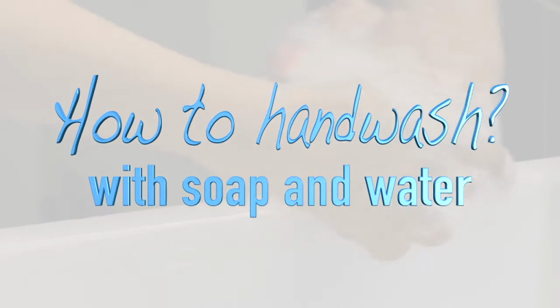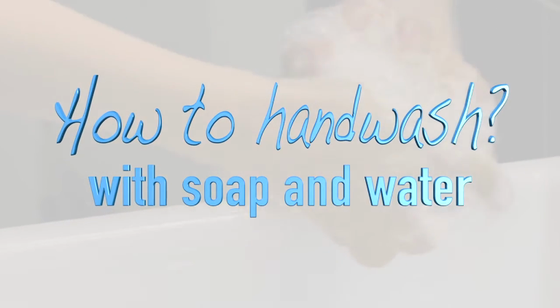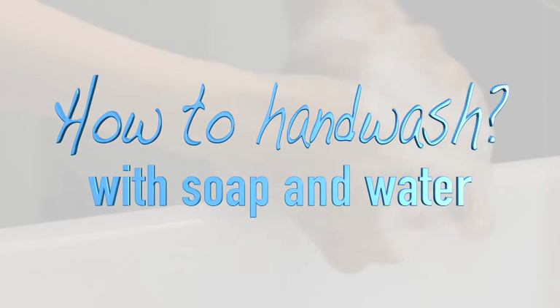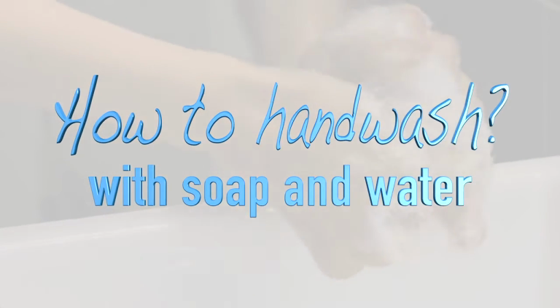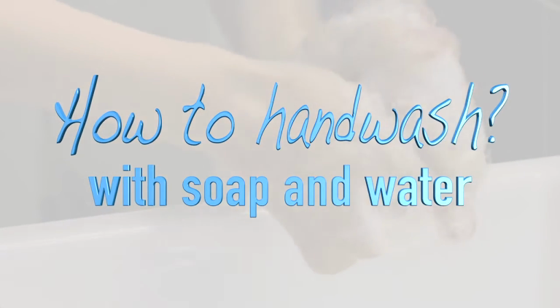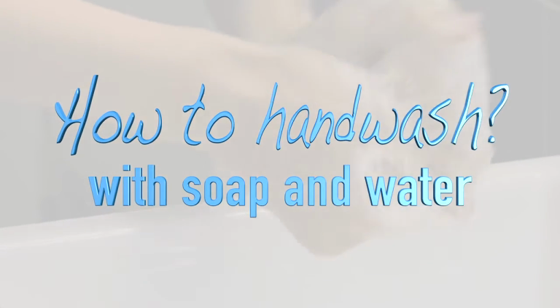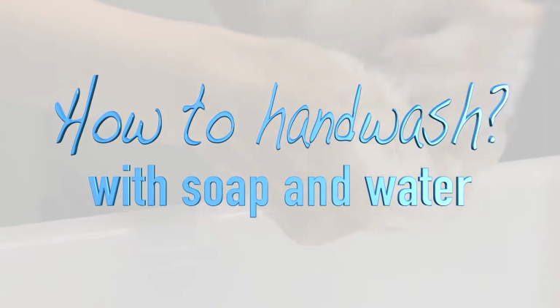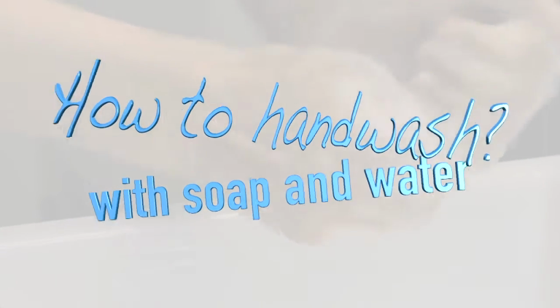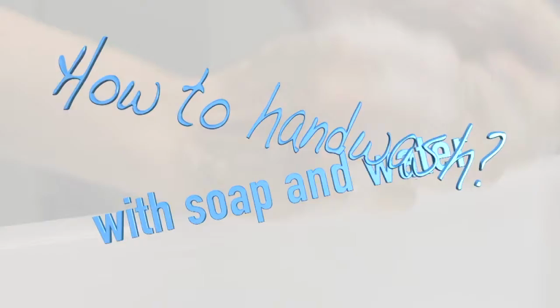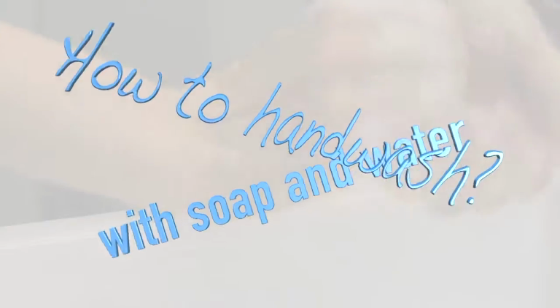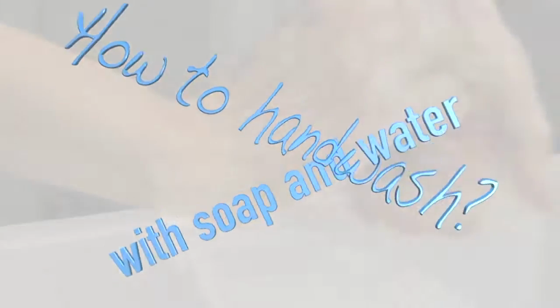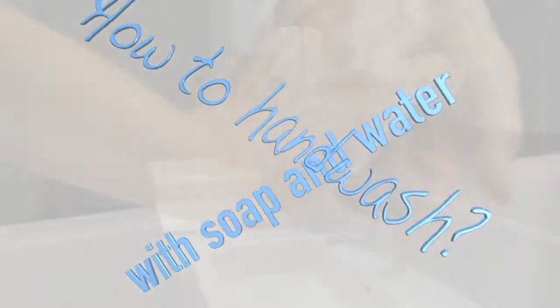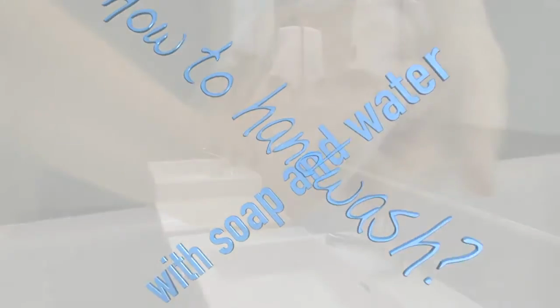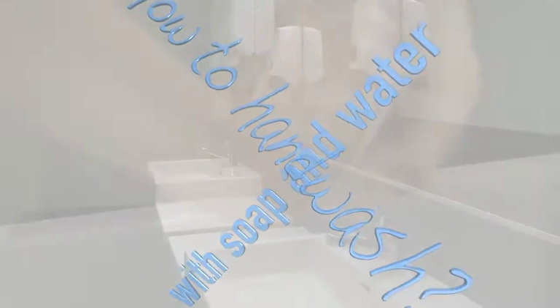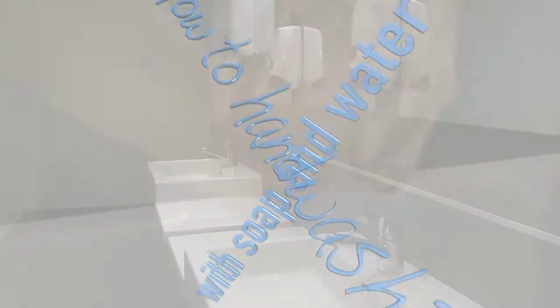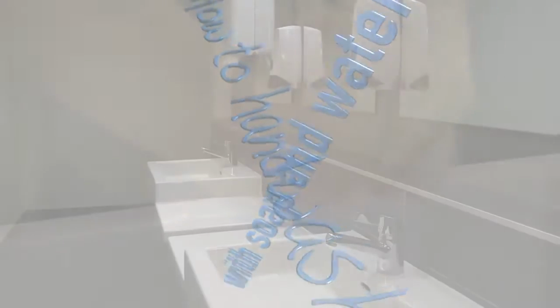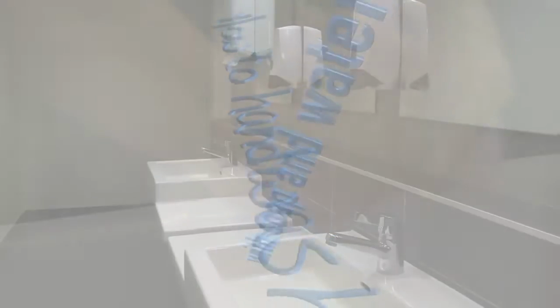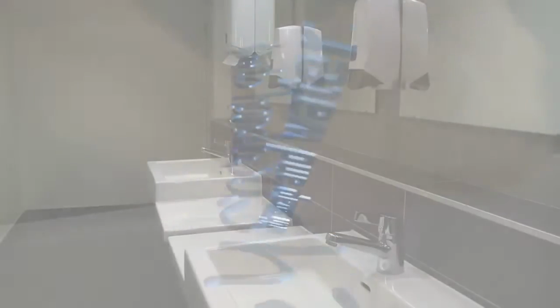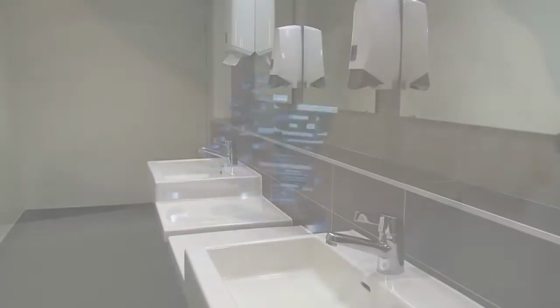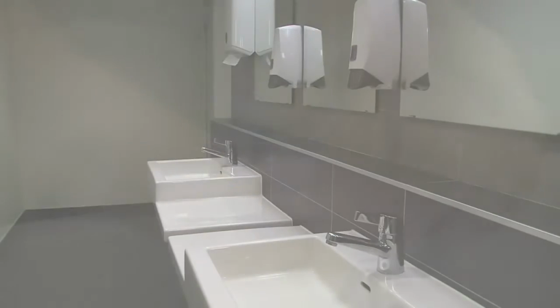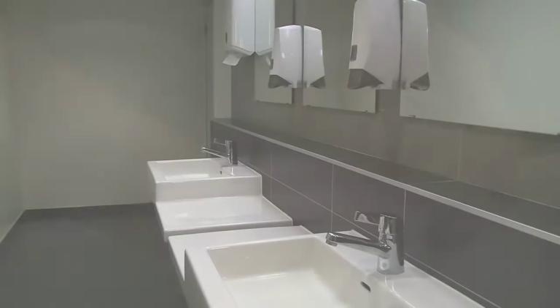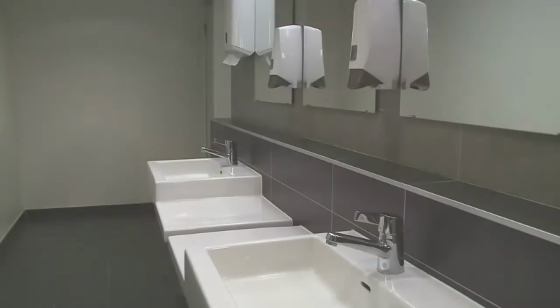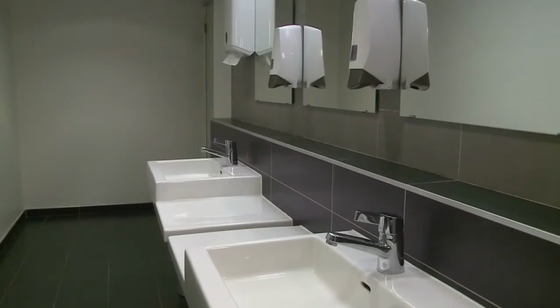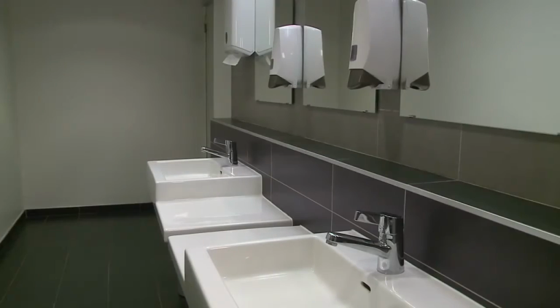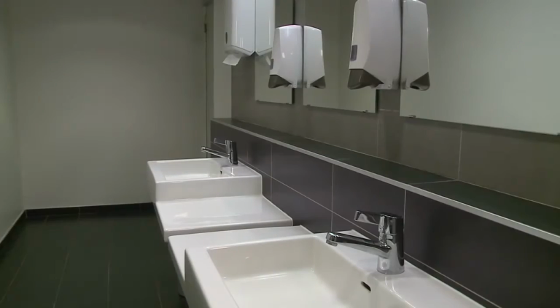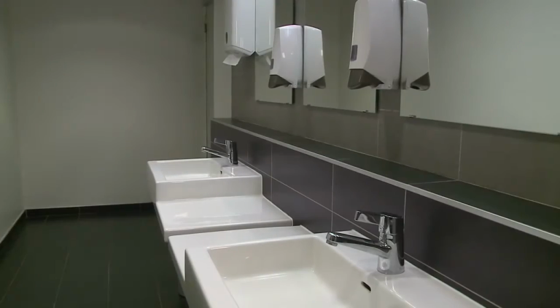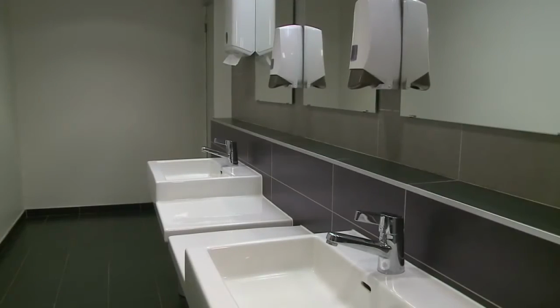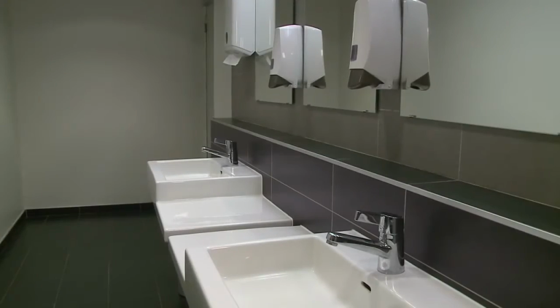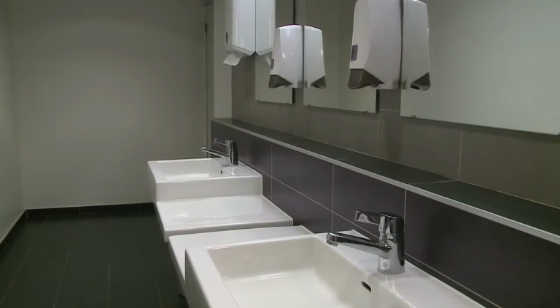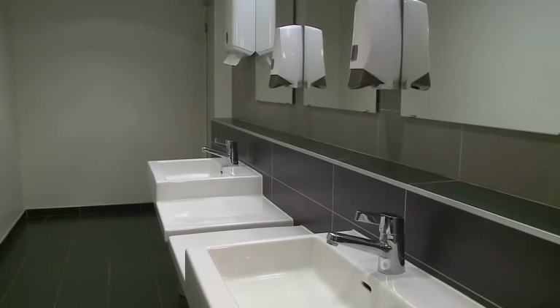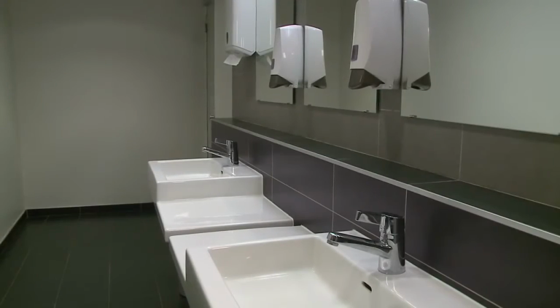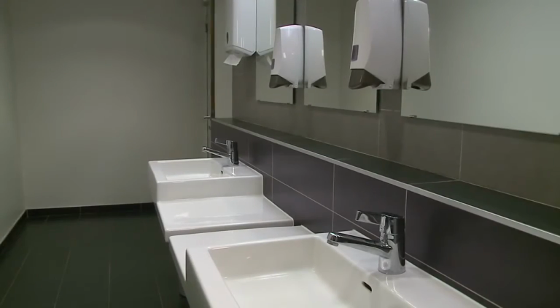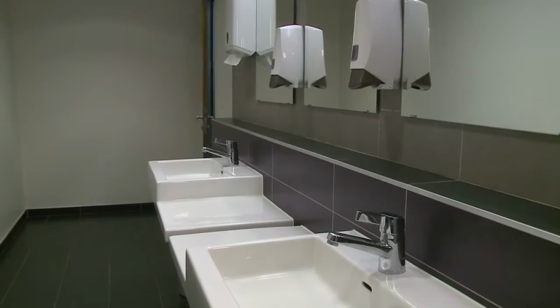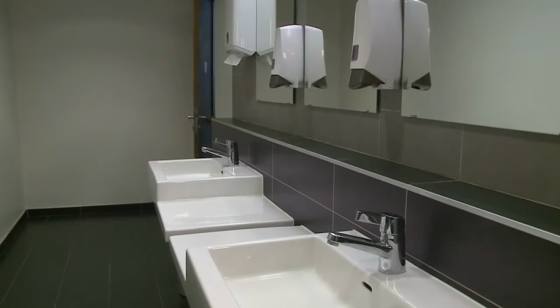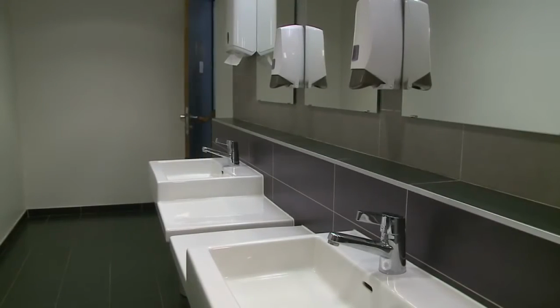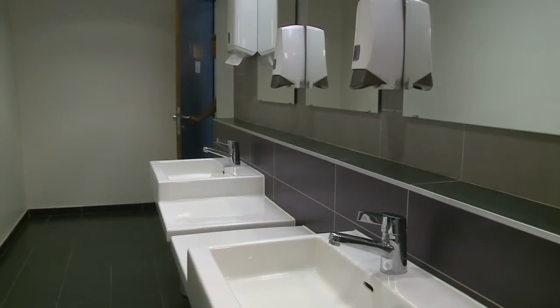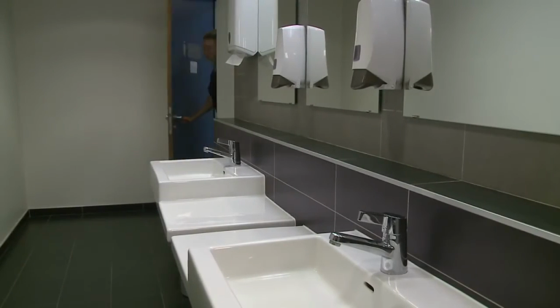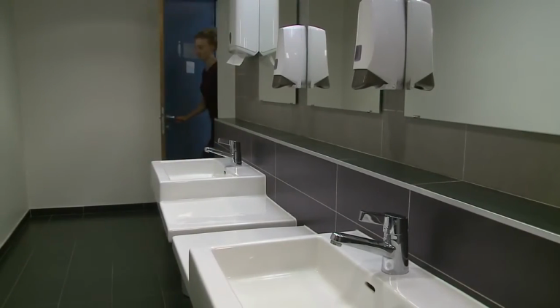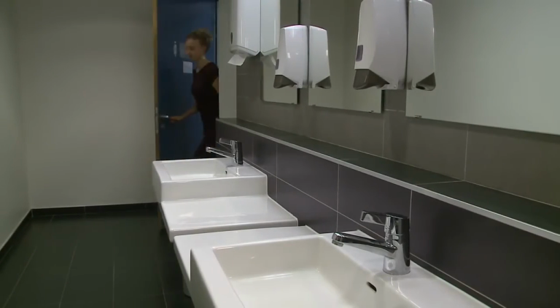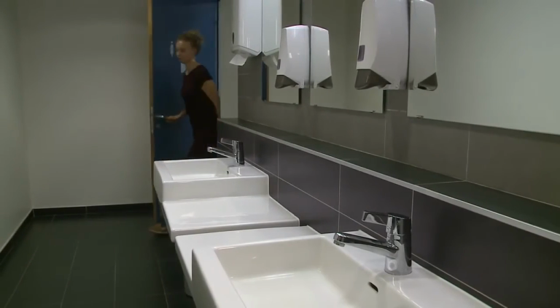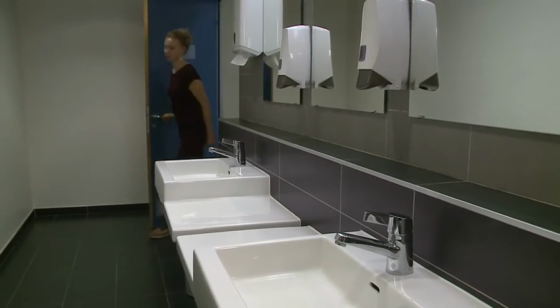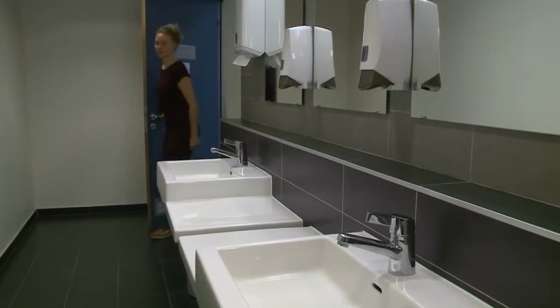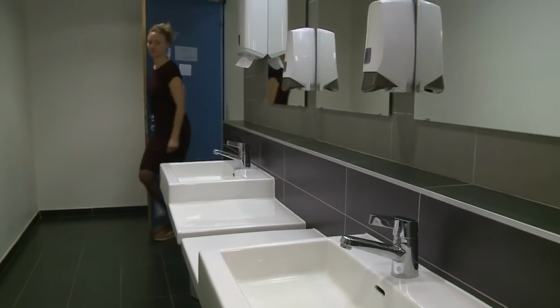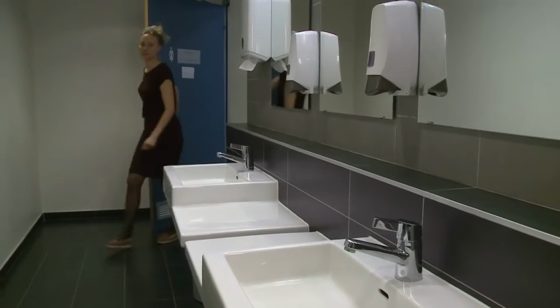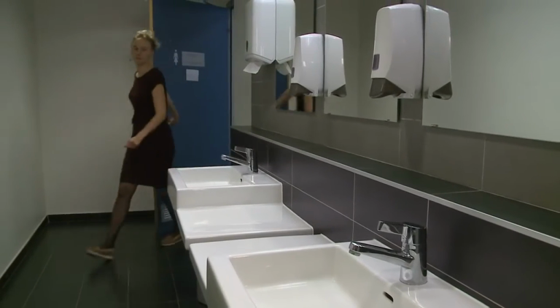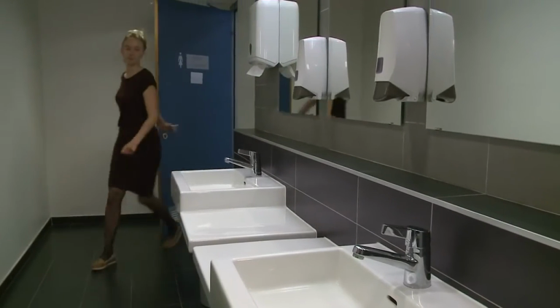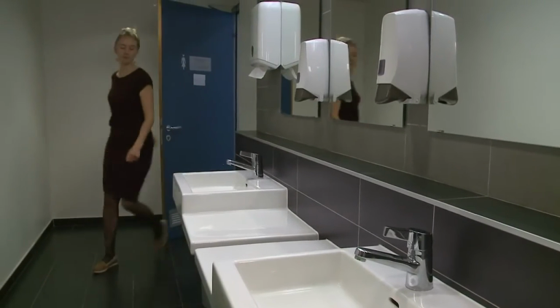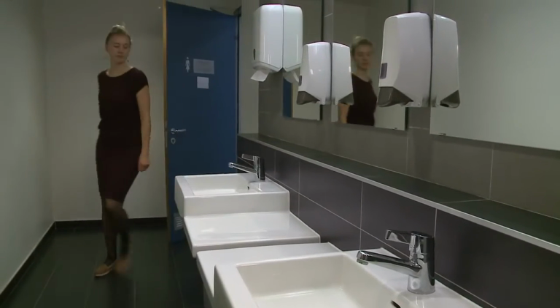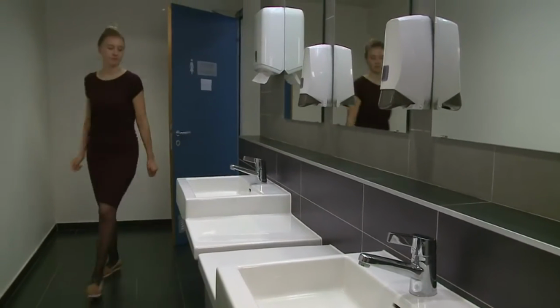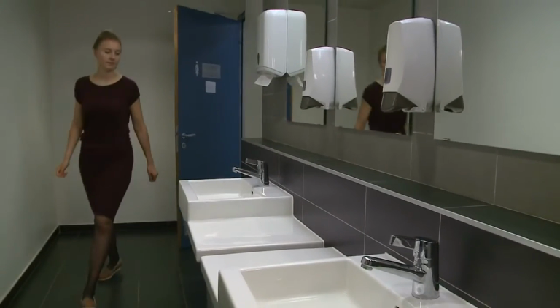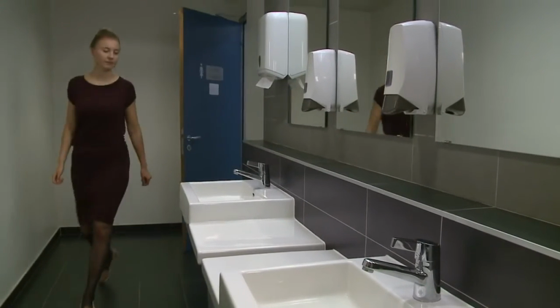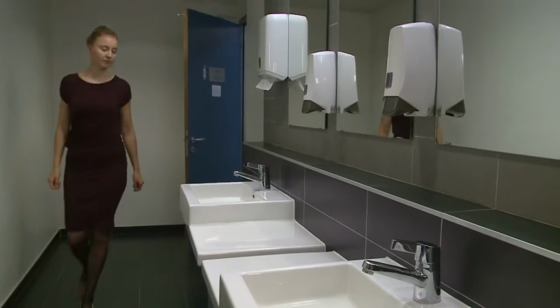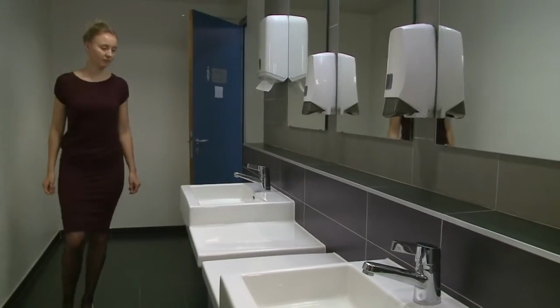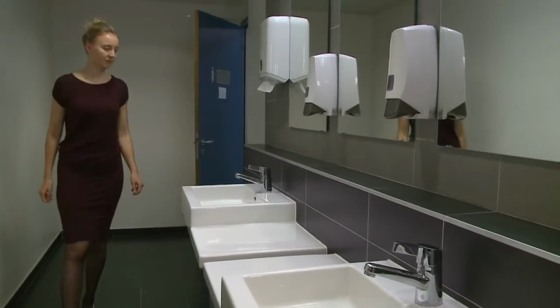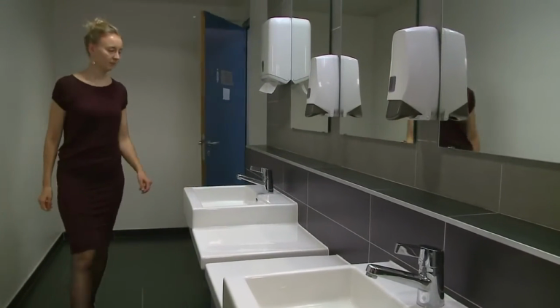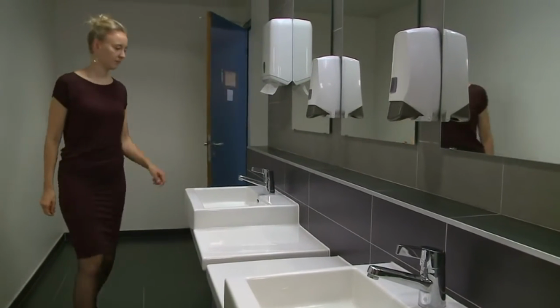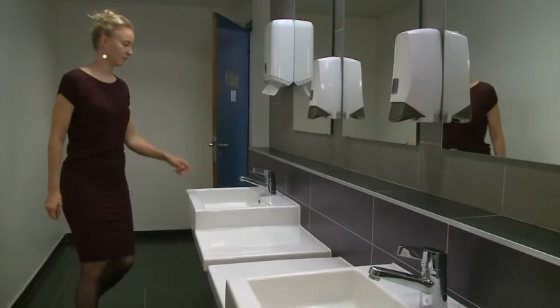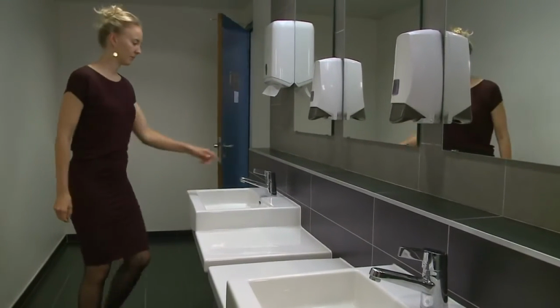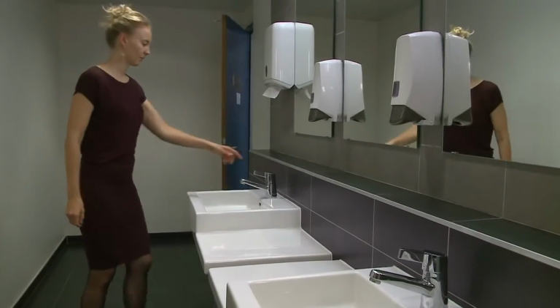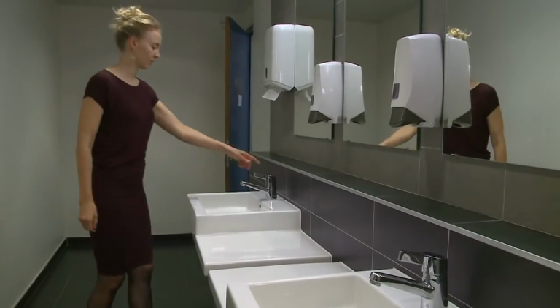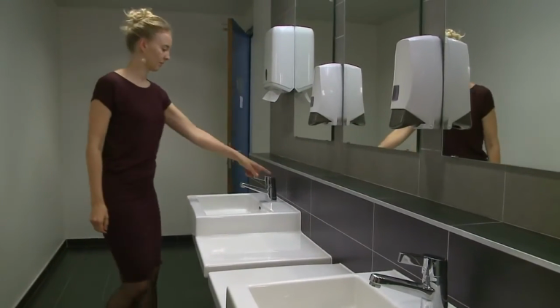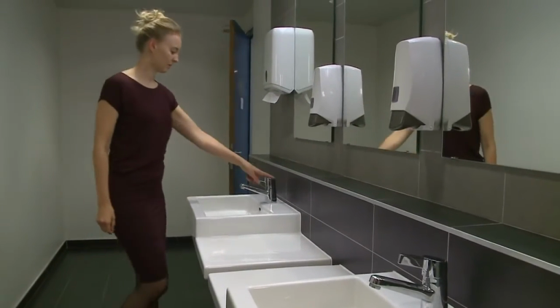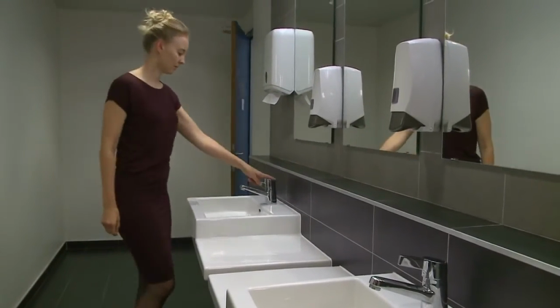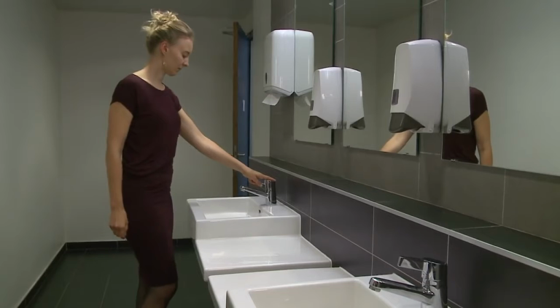Hand washing should take you about one minute. Use a timer or count from one to ten in each of the following steps.